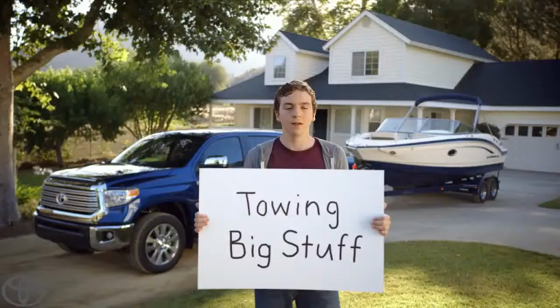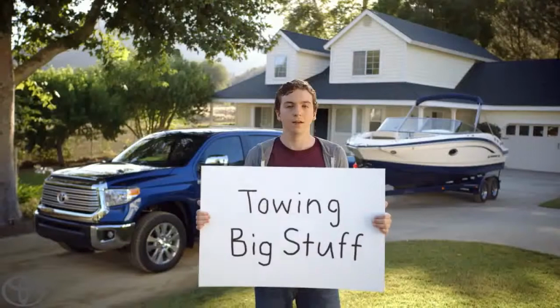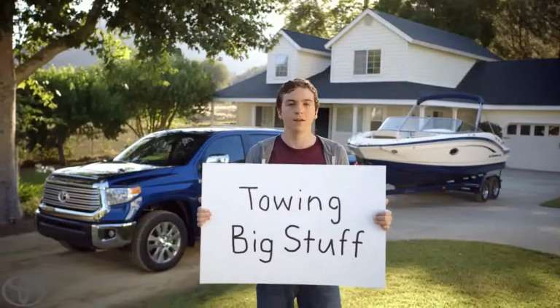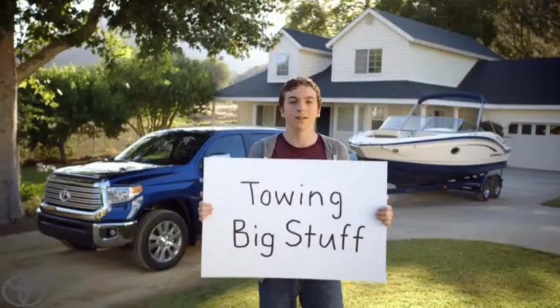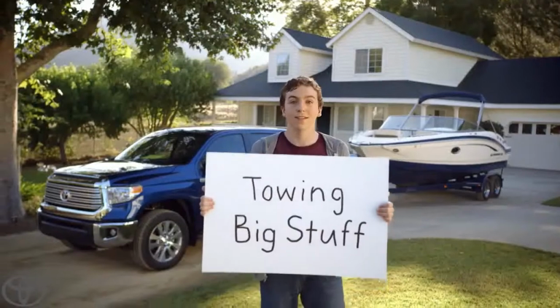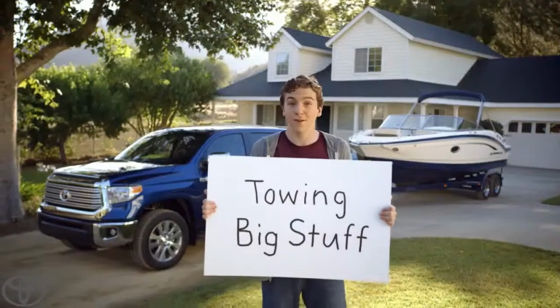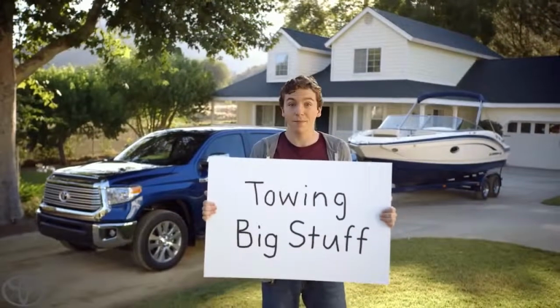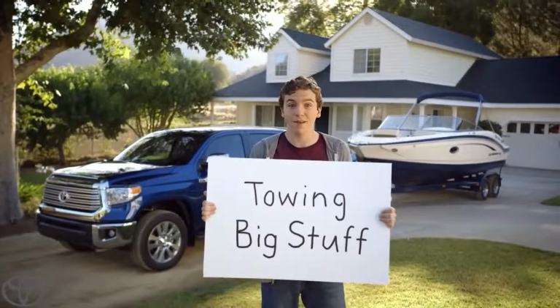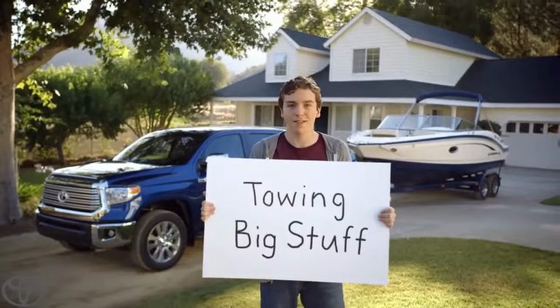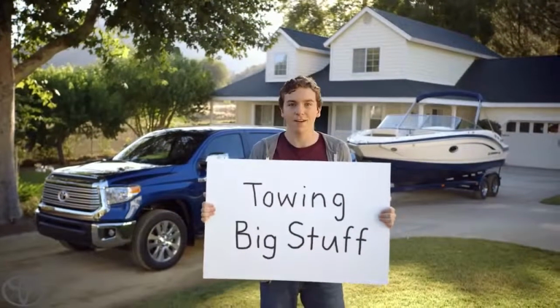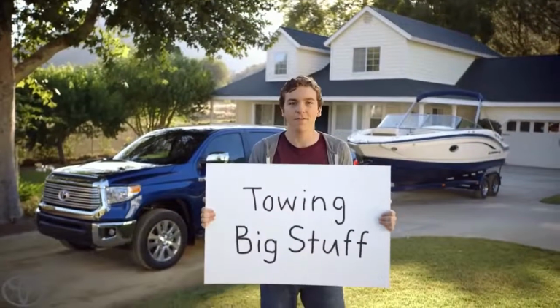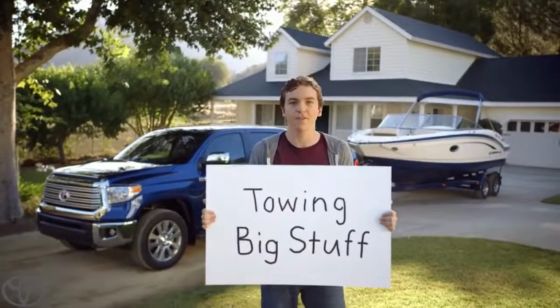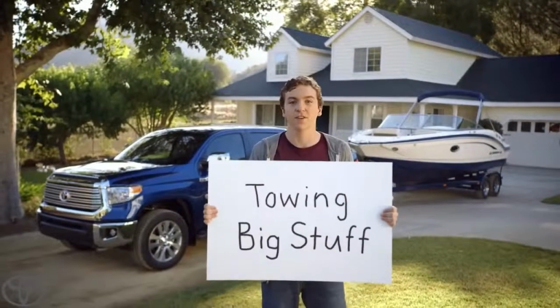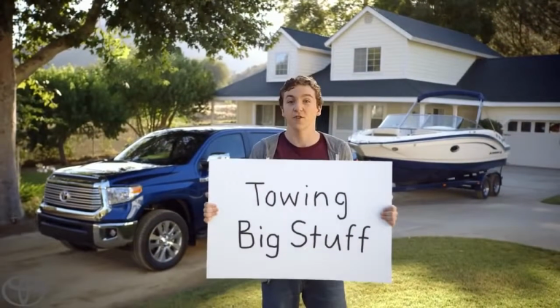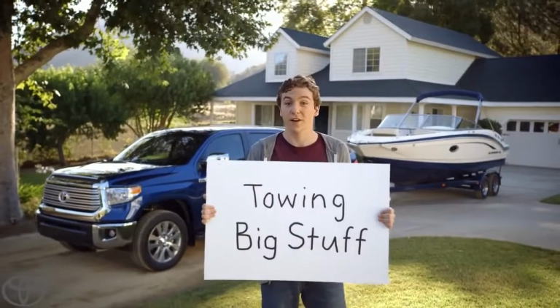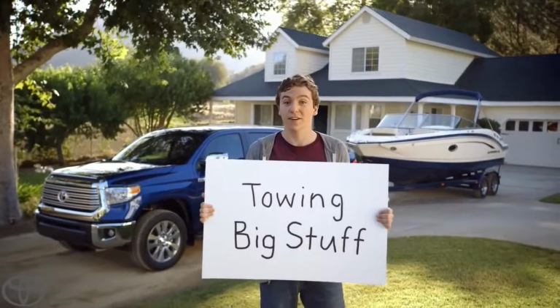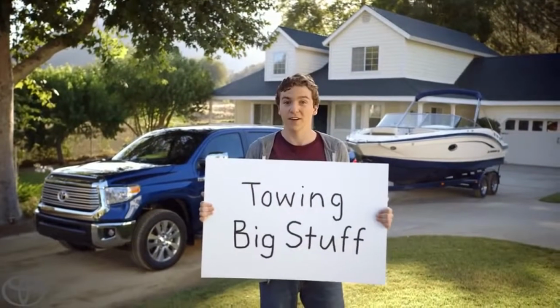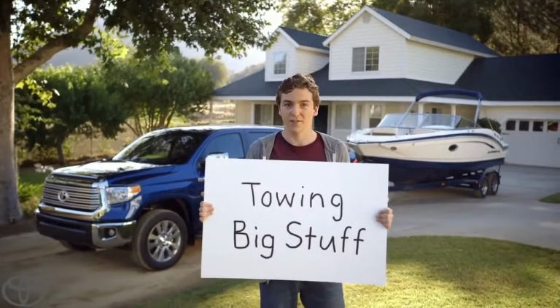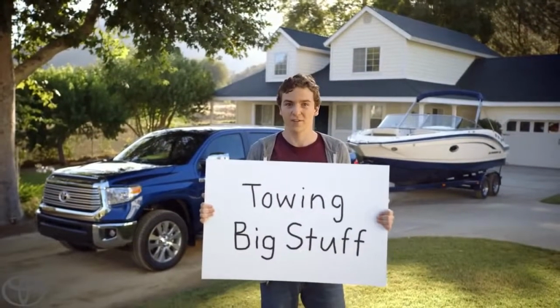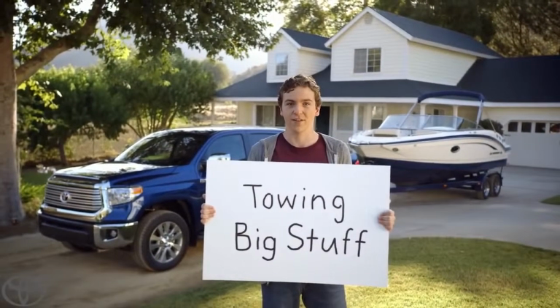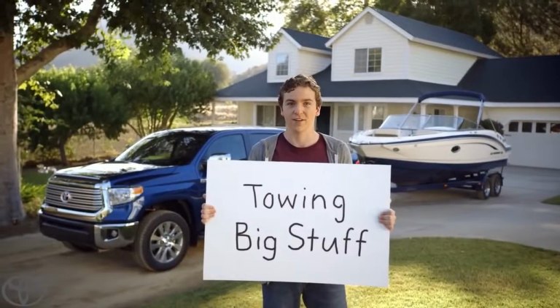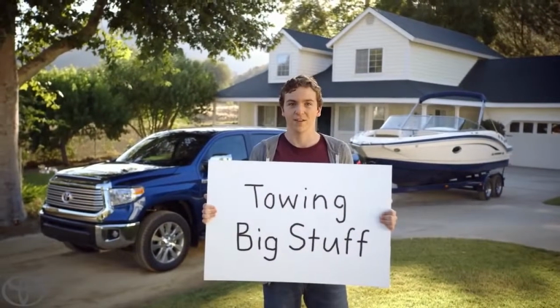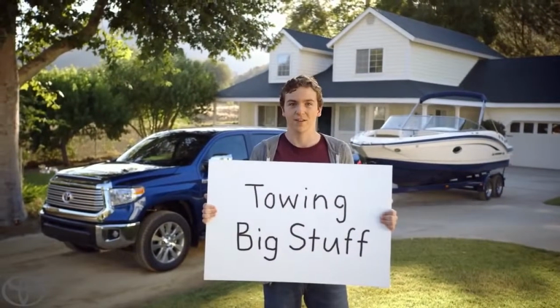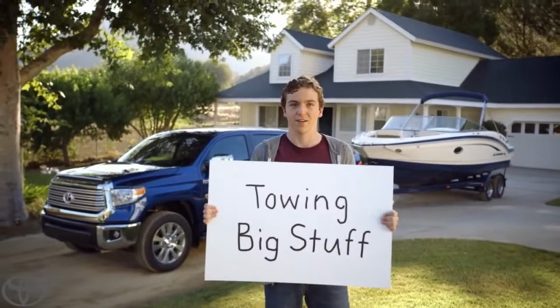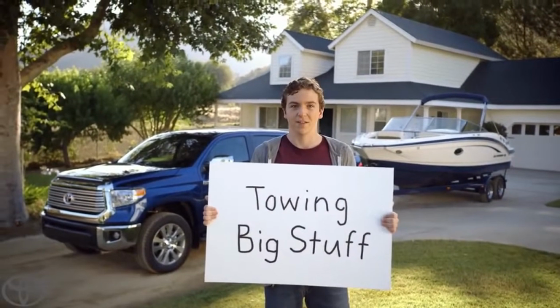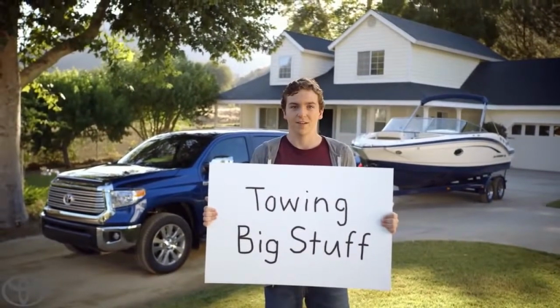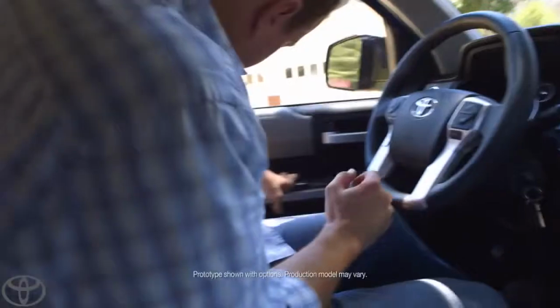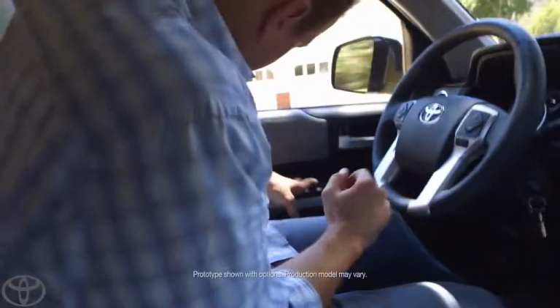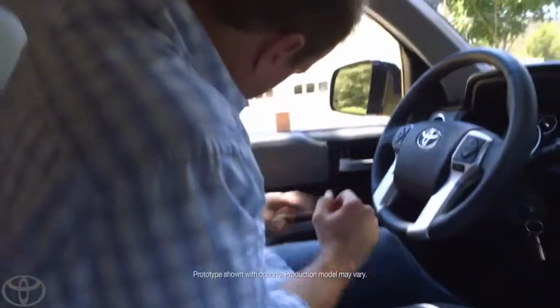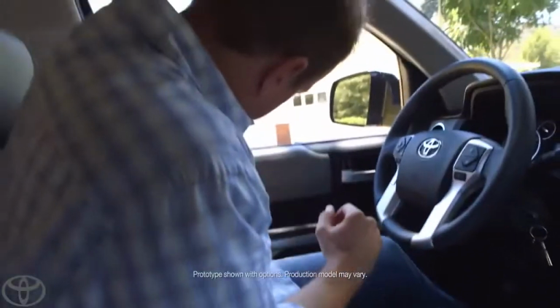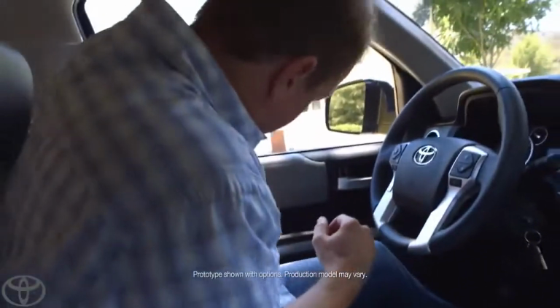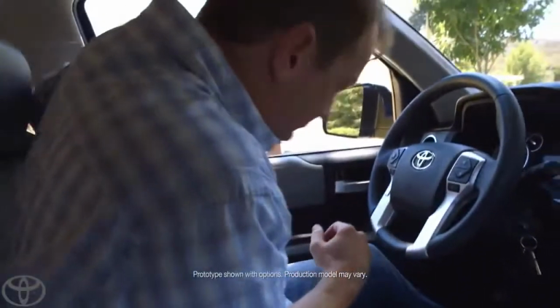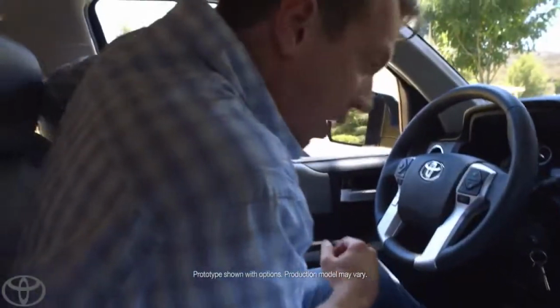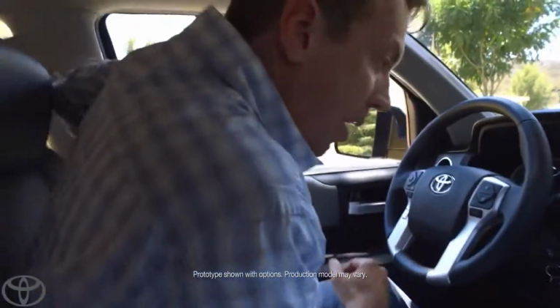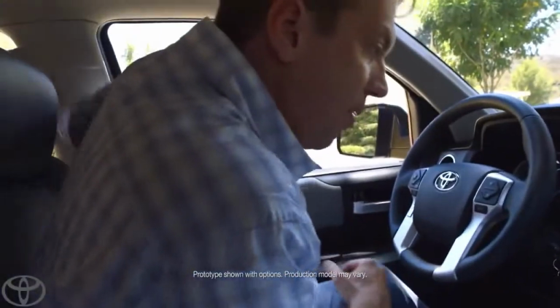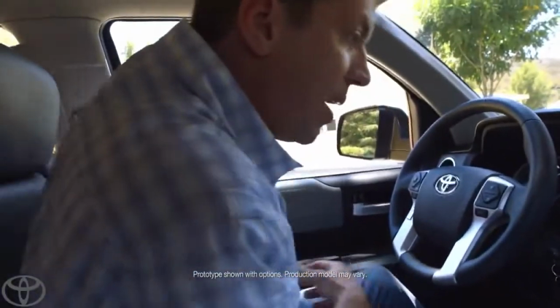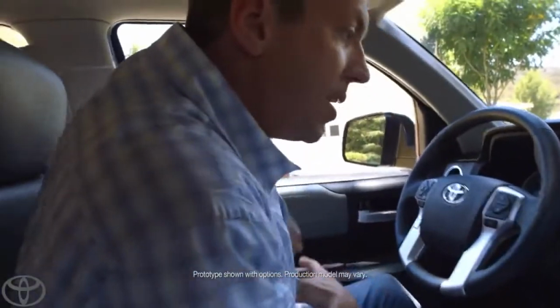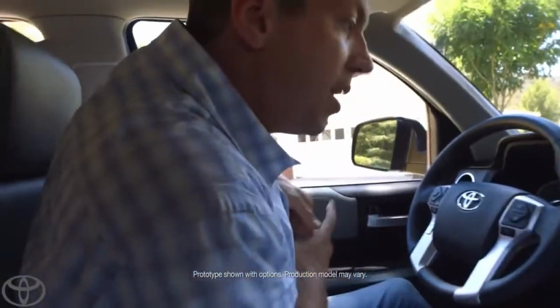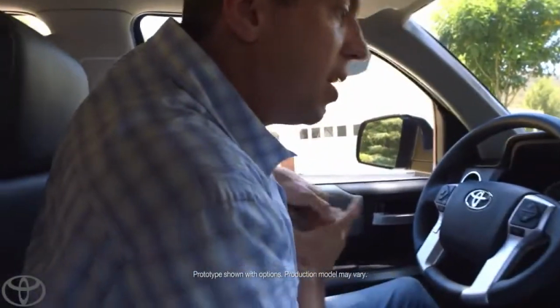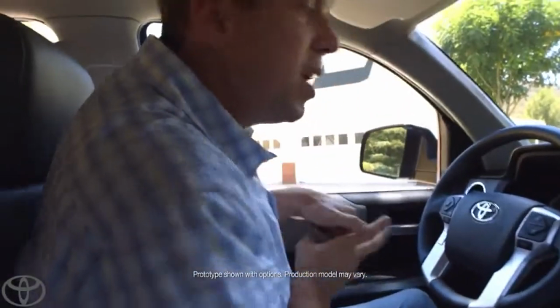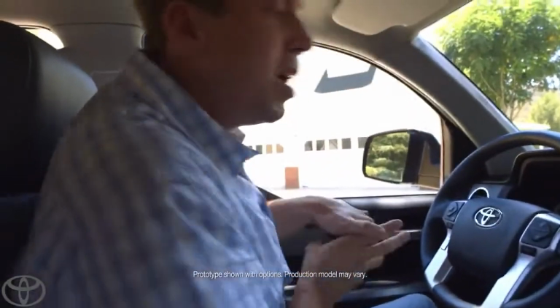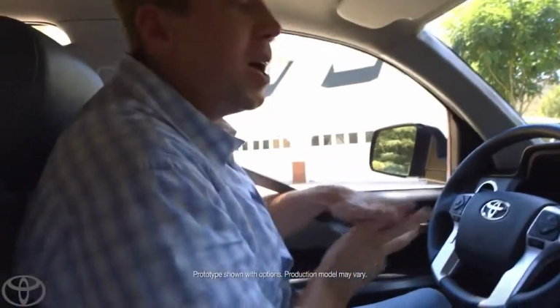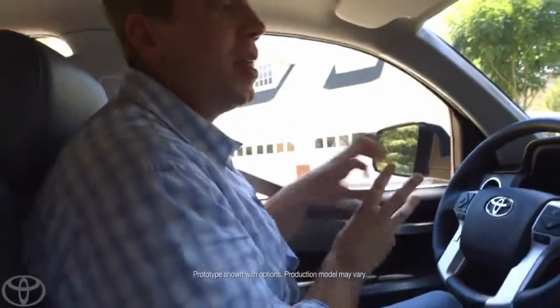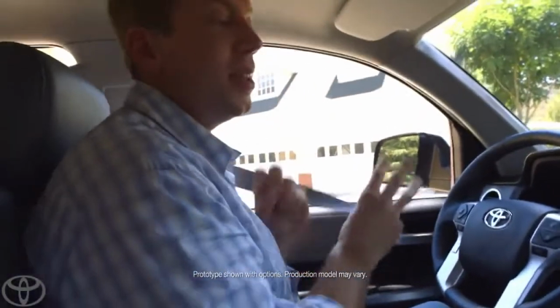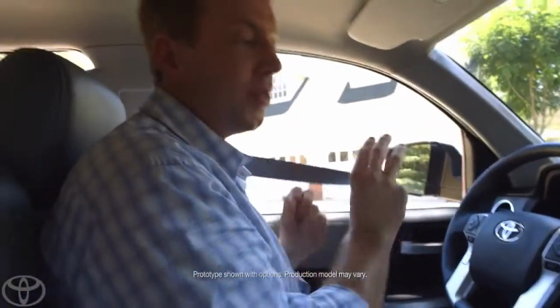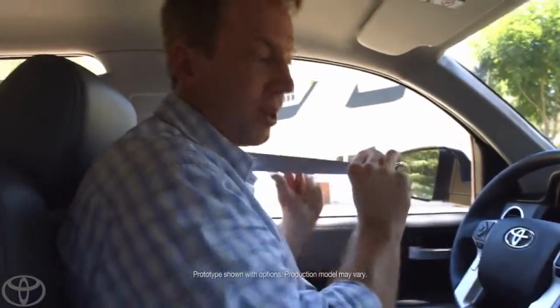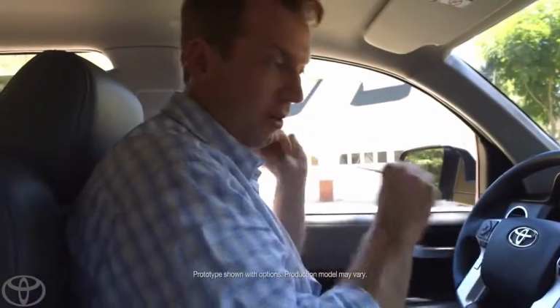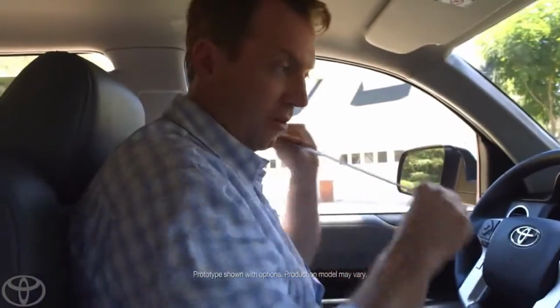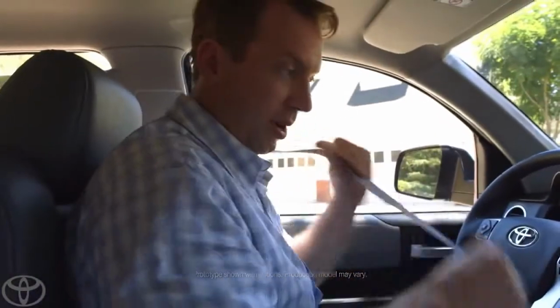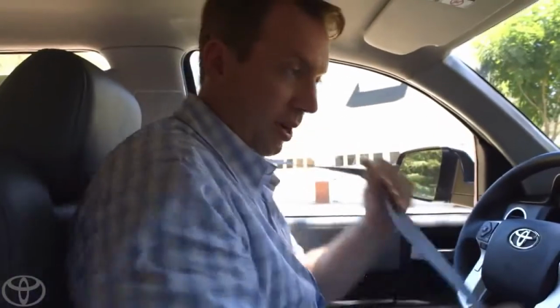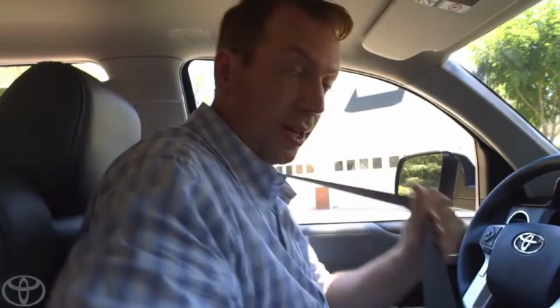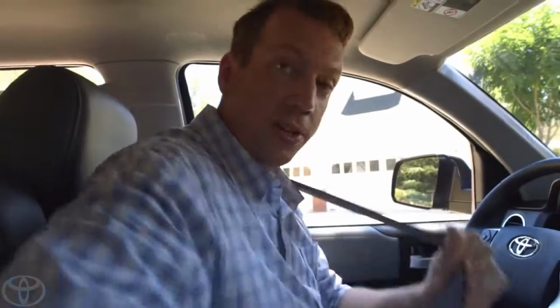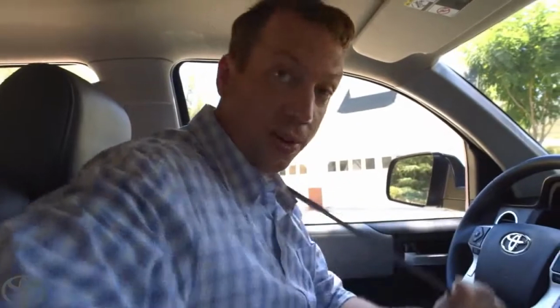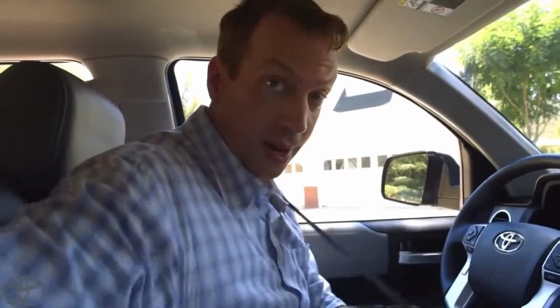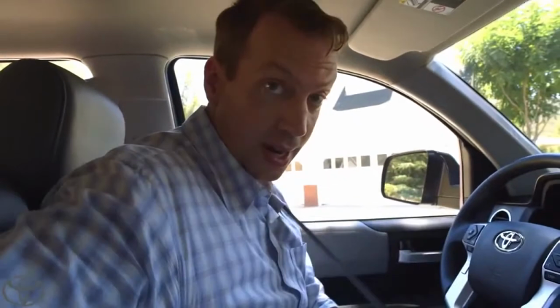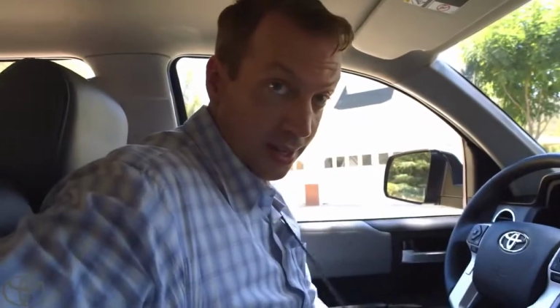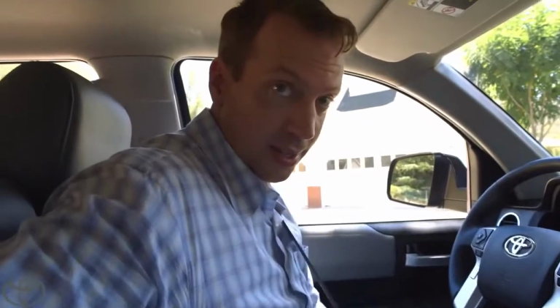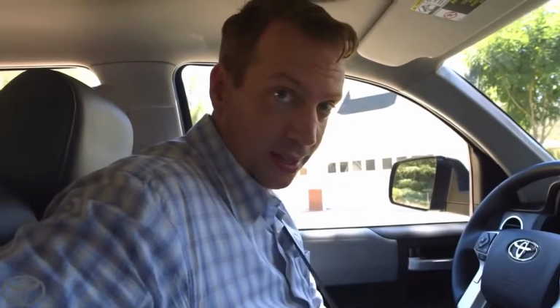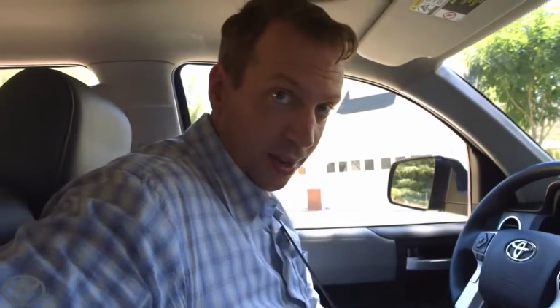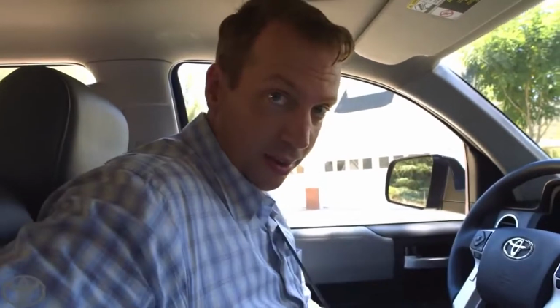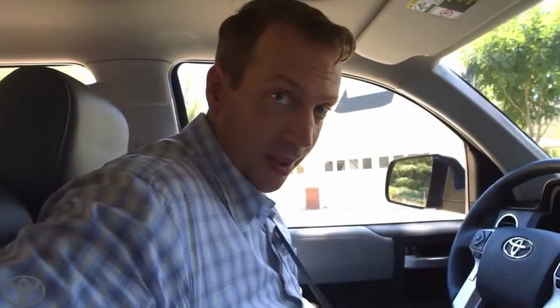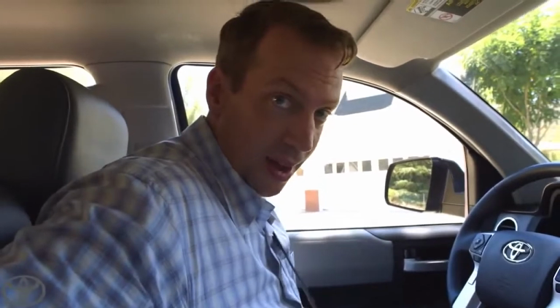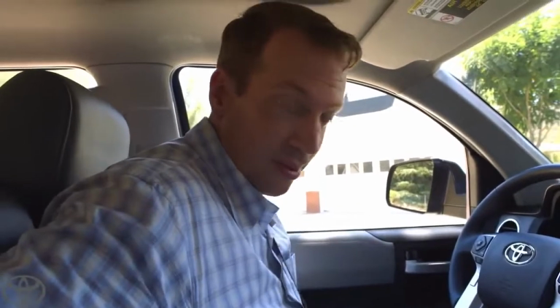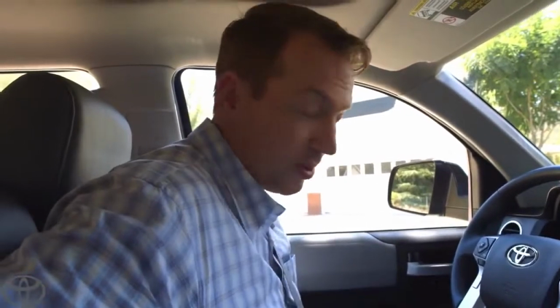Towing big stuff with a Toyota Tundra. This Tundra can tow 9,600 pounds.